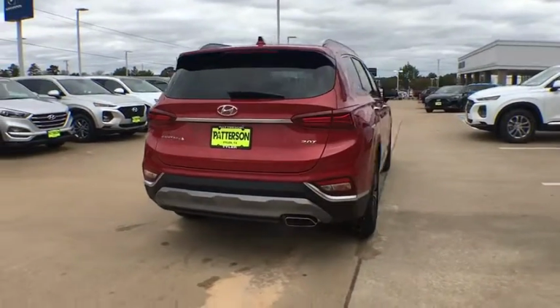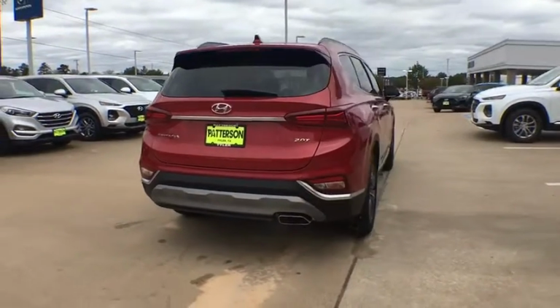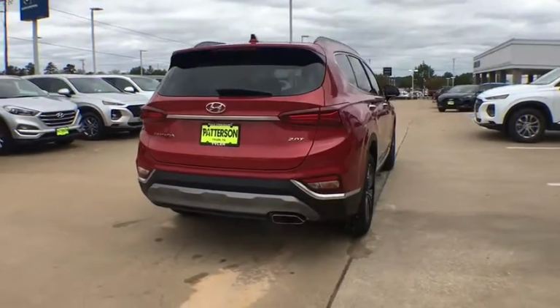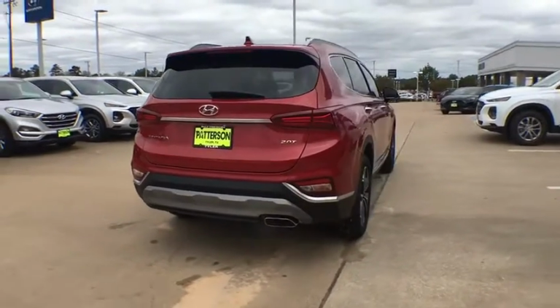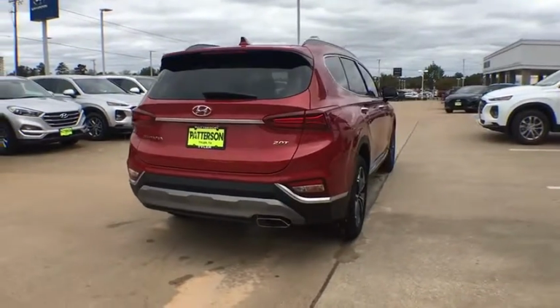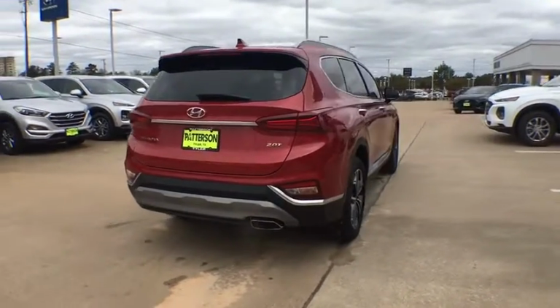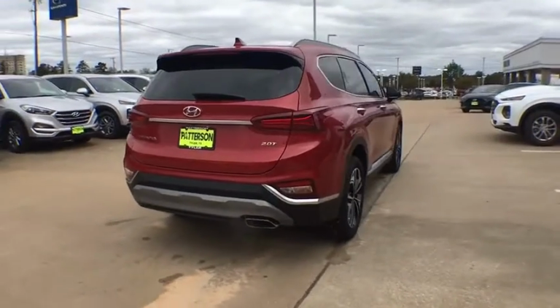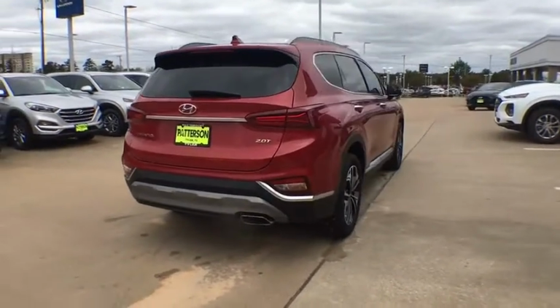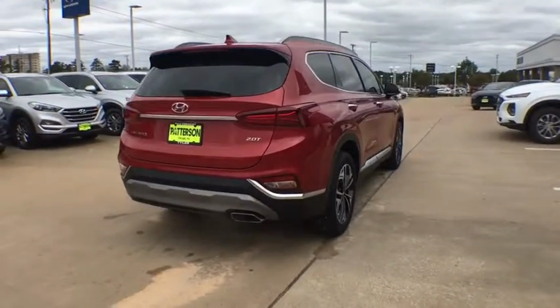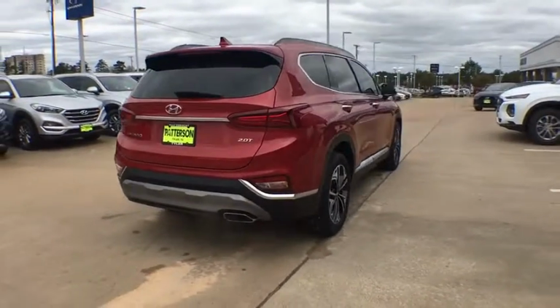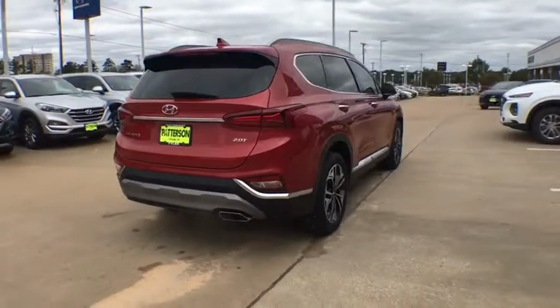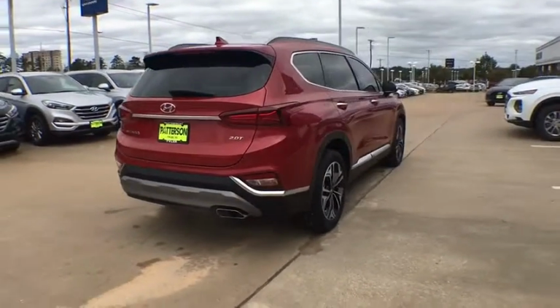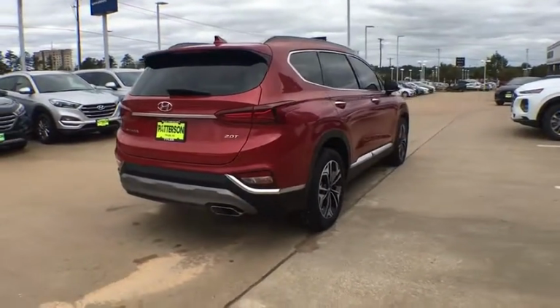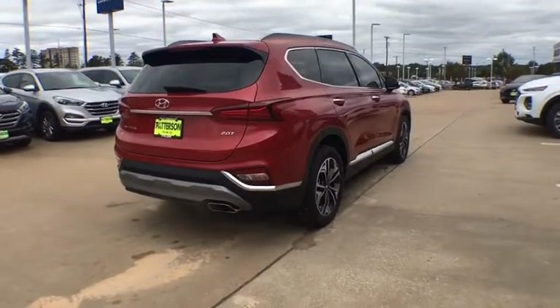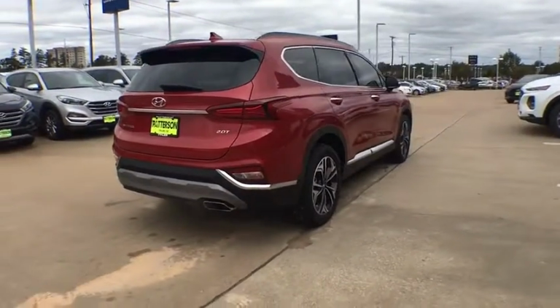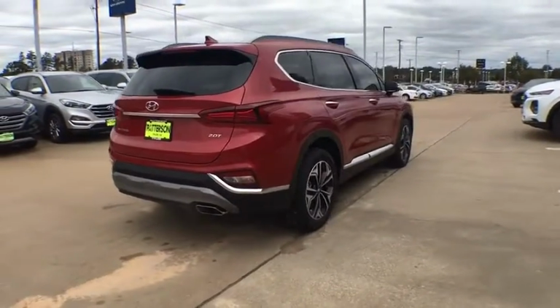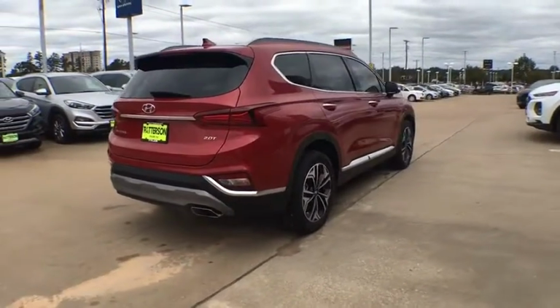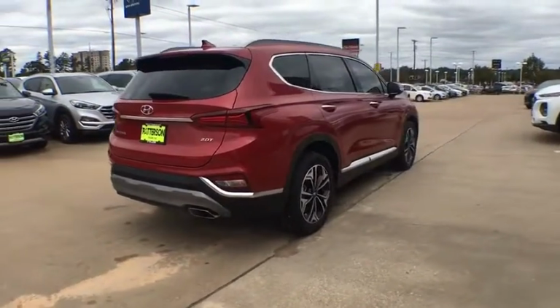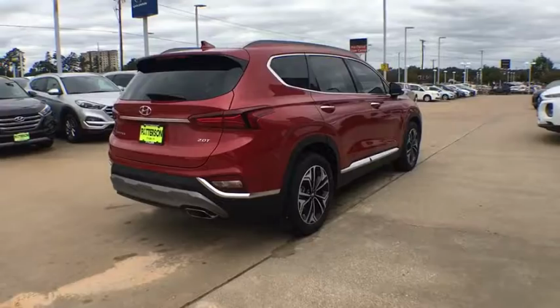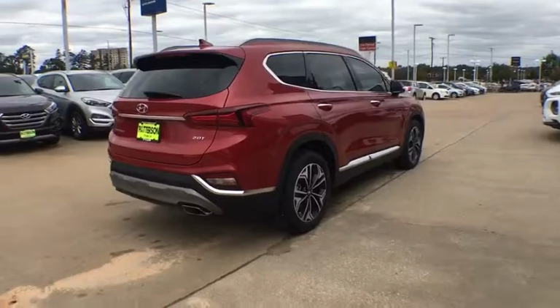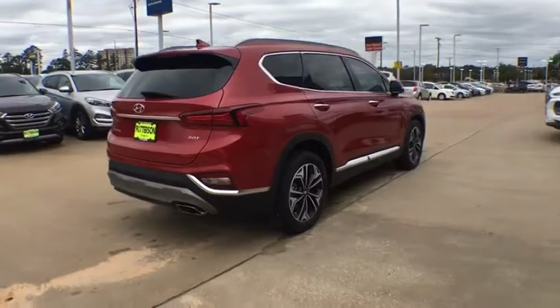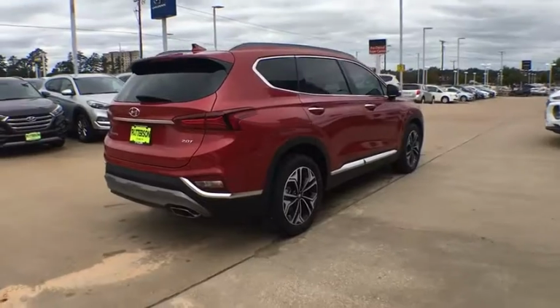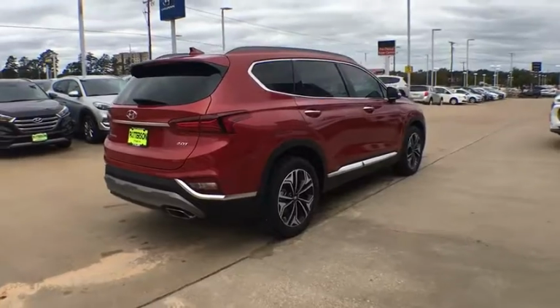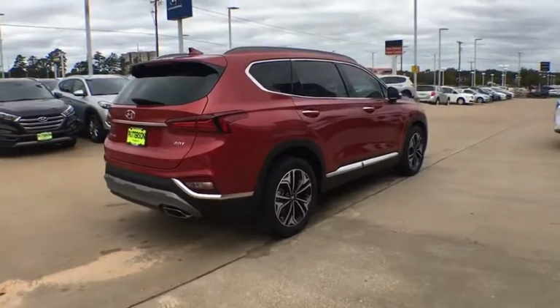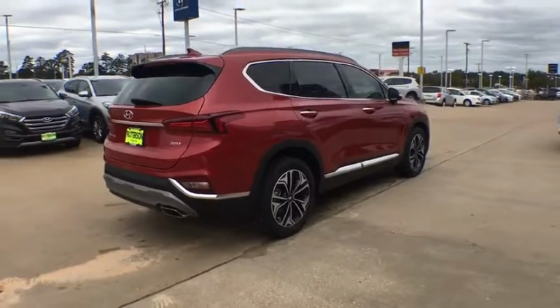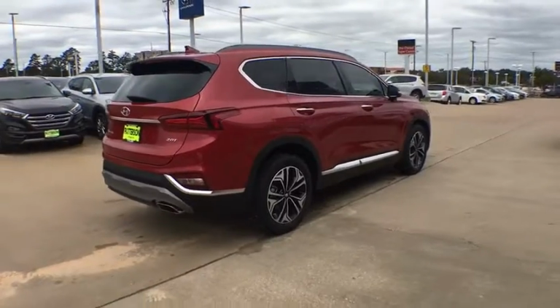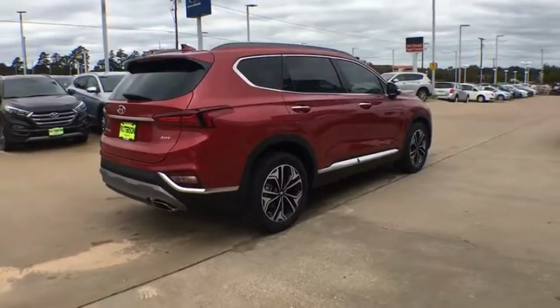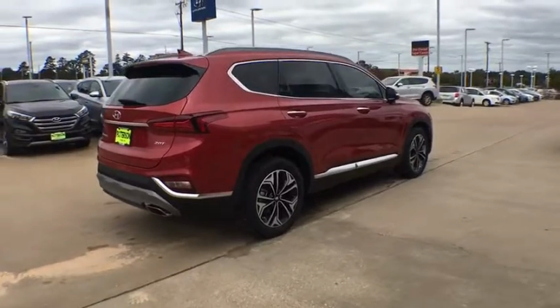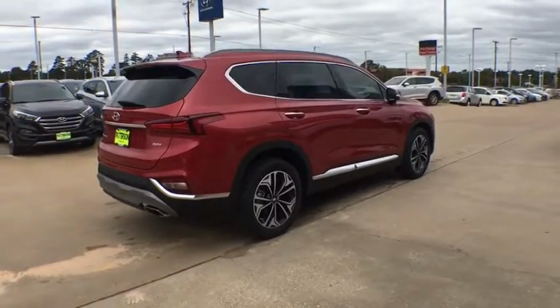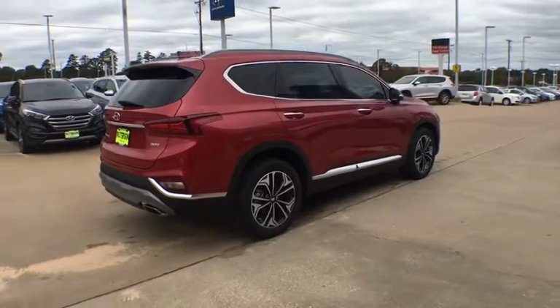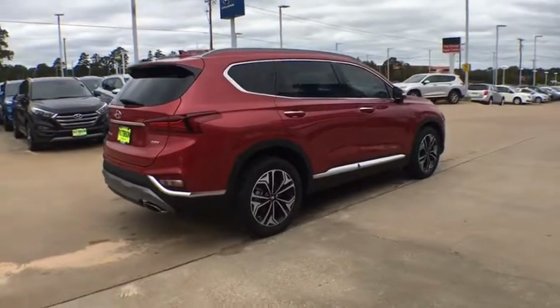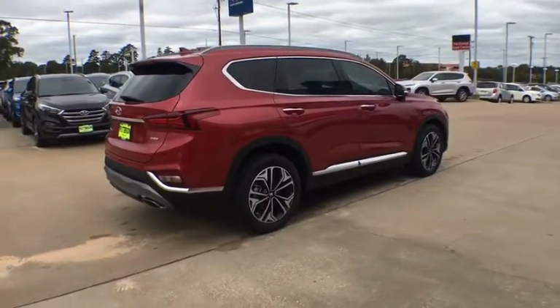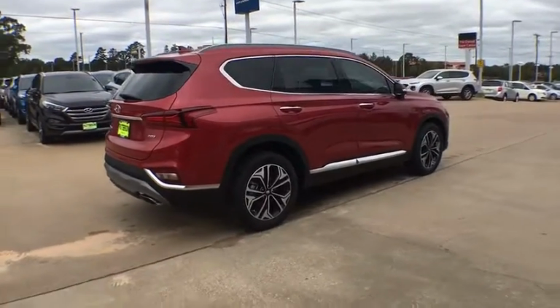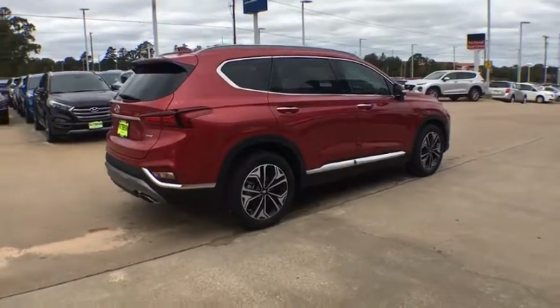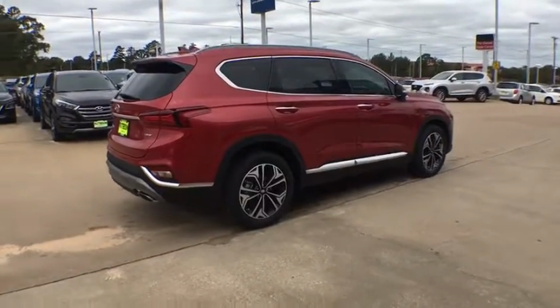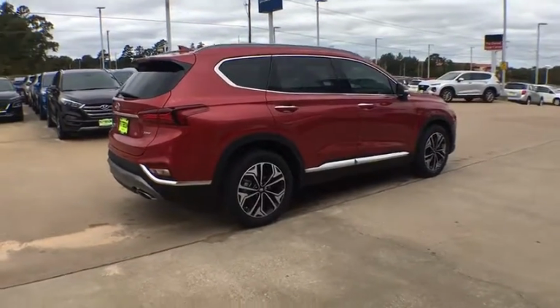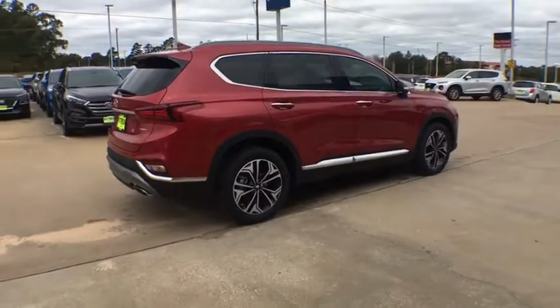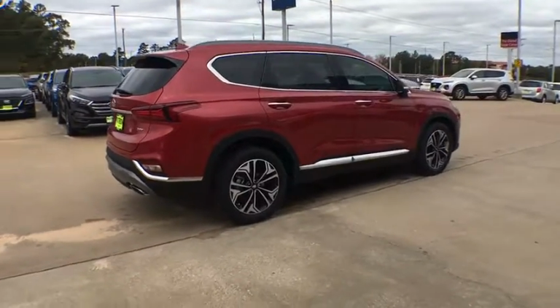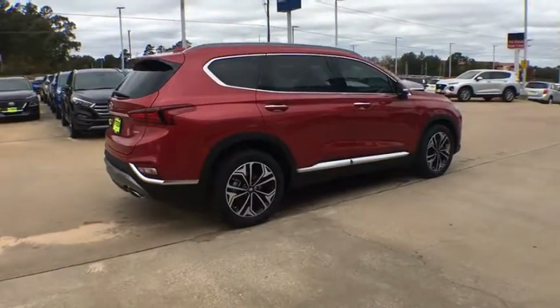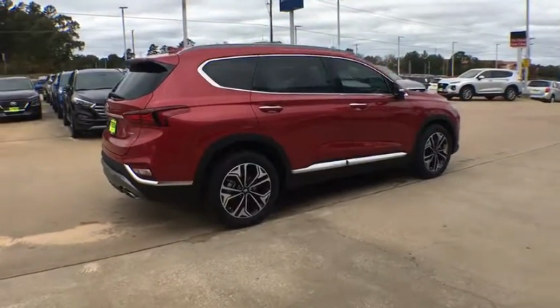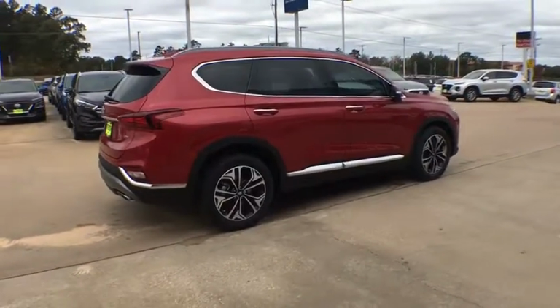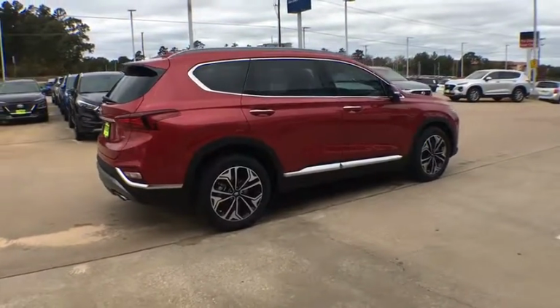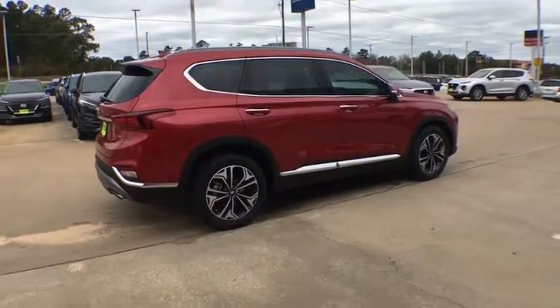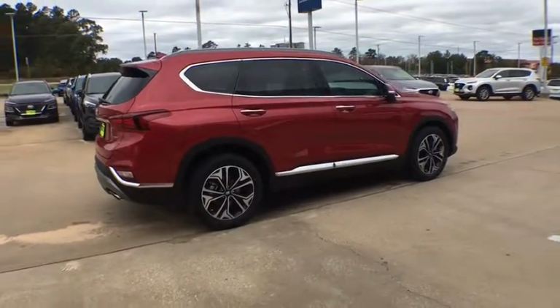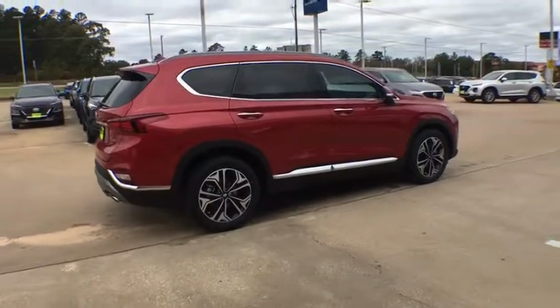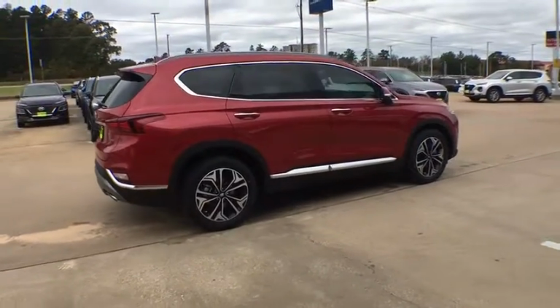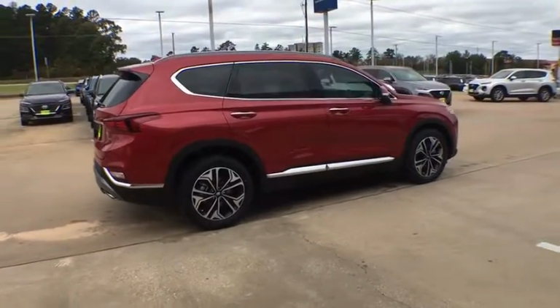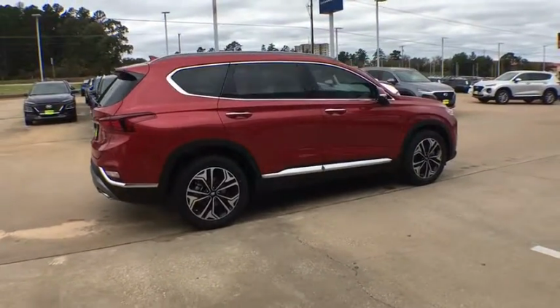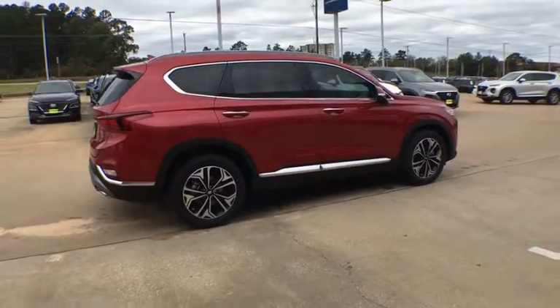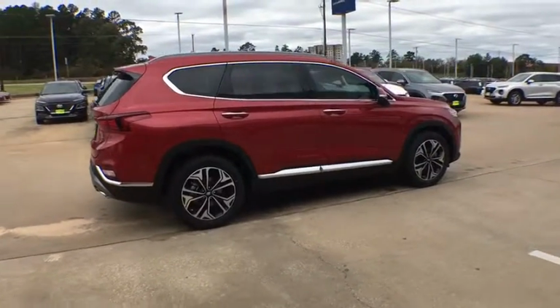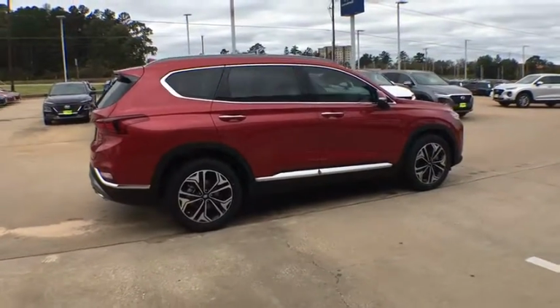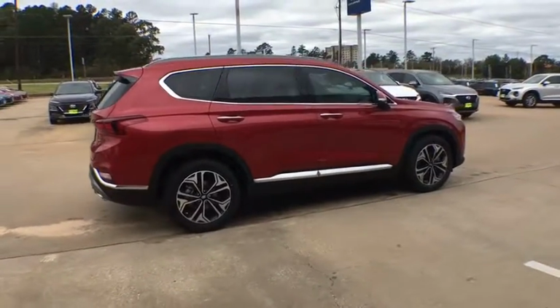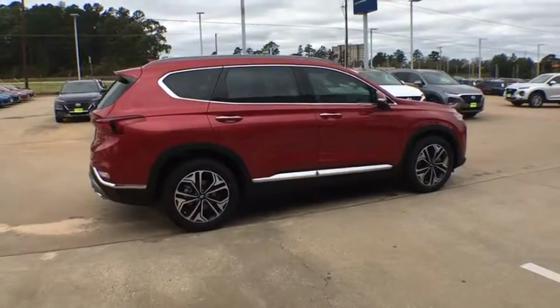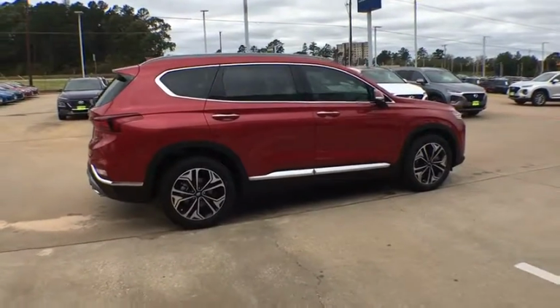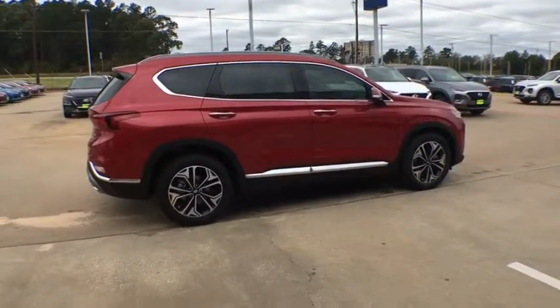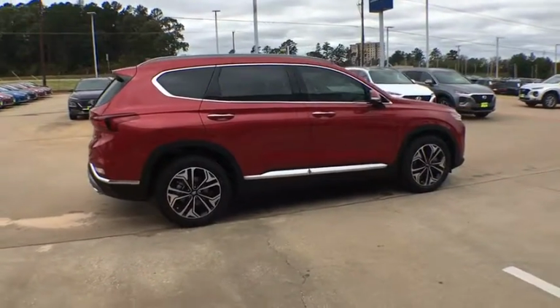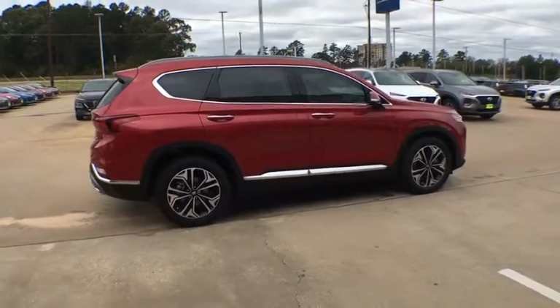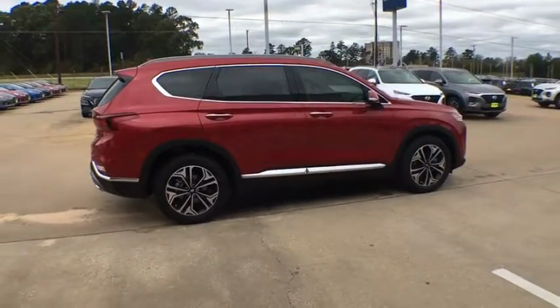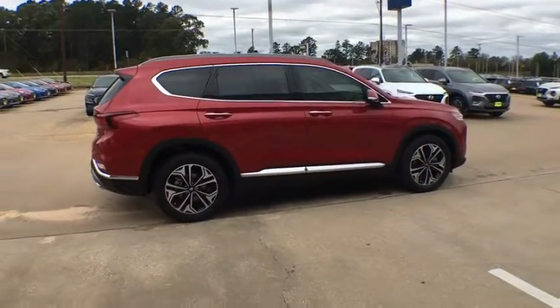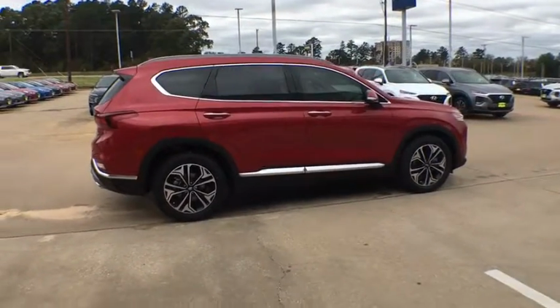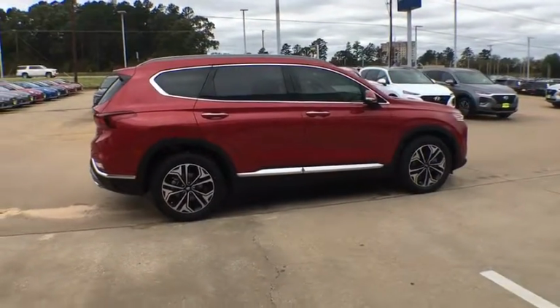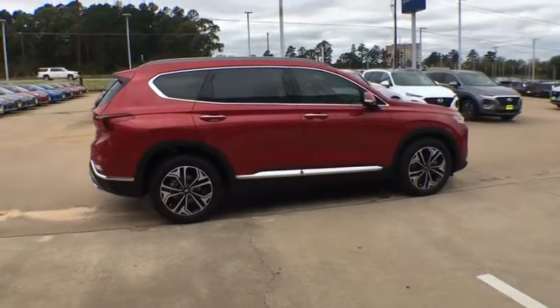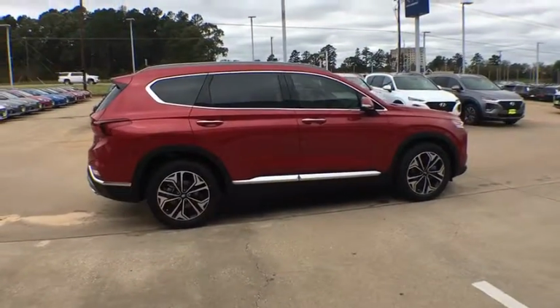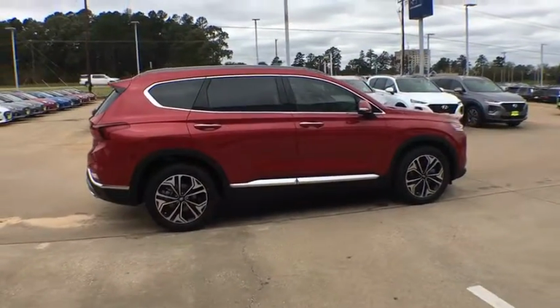Adjustable steering wheel. Power steering. Driver lumbar. ABS four-wheel. Four-wheel disc brakes. Cruise control.